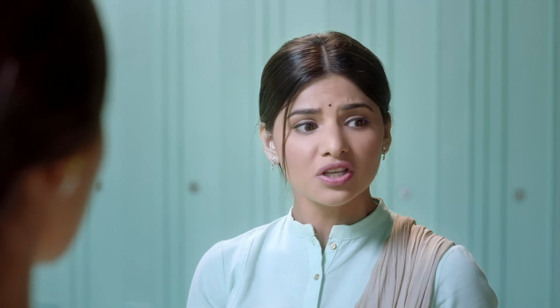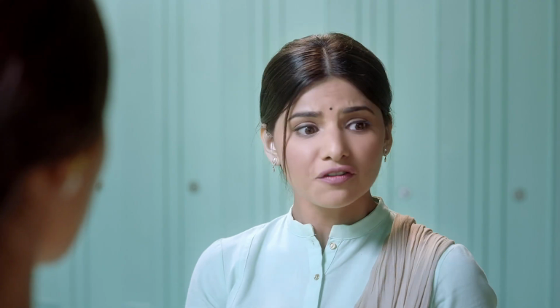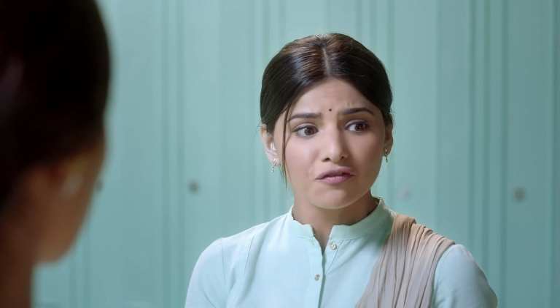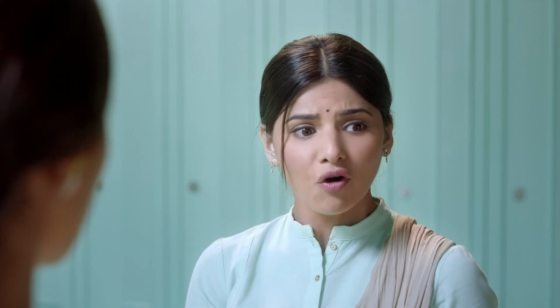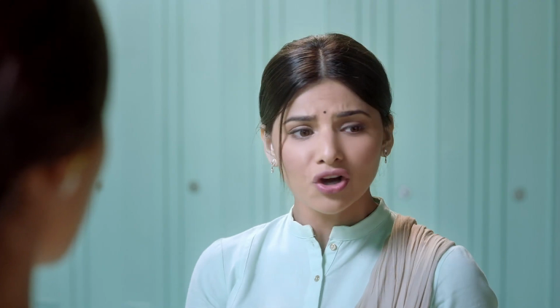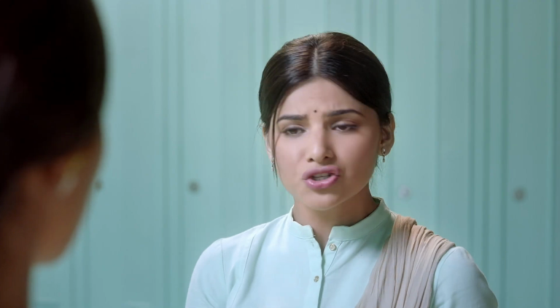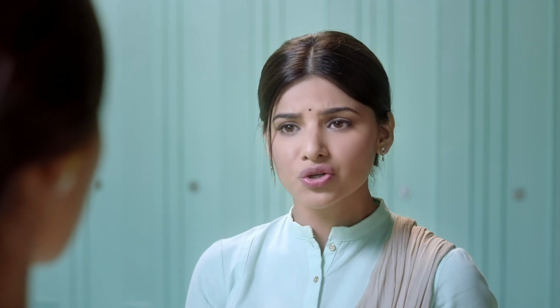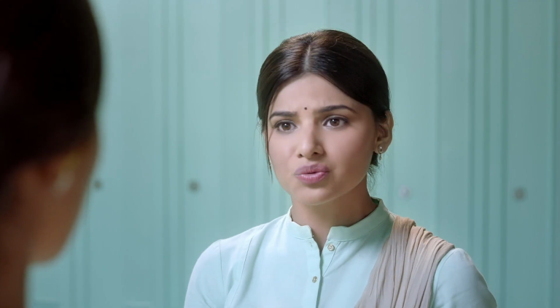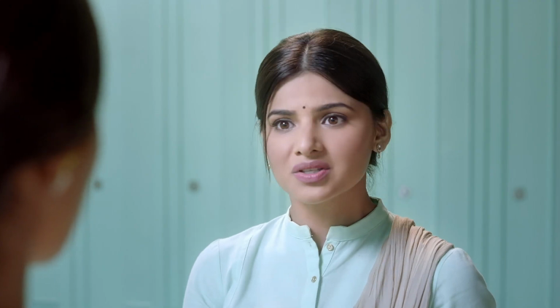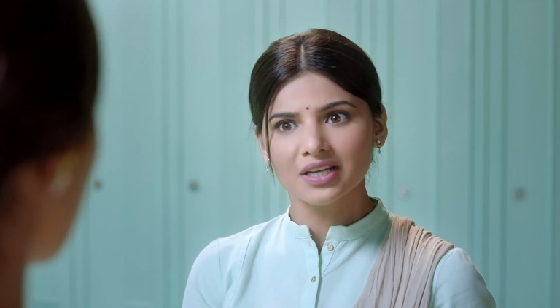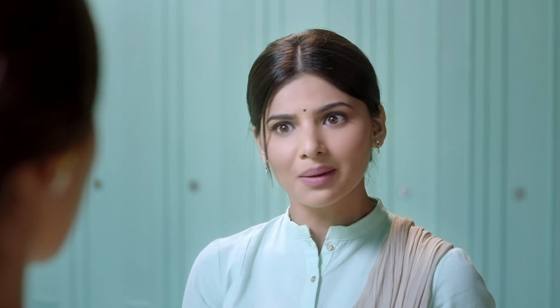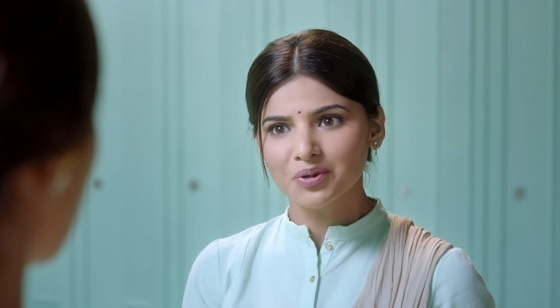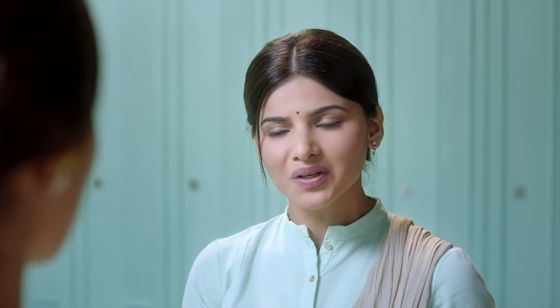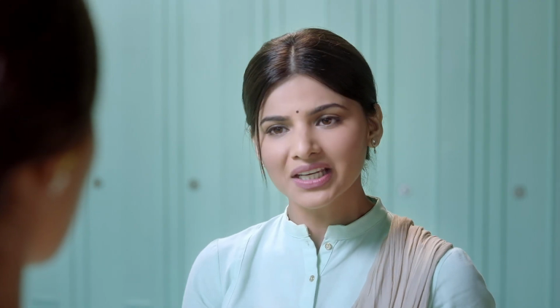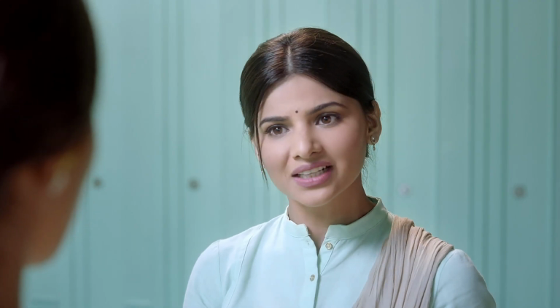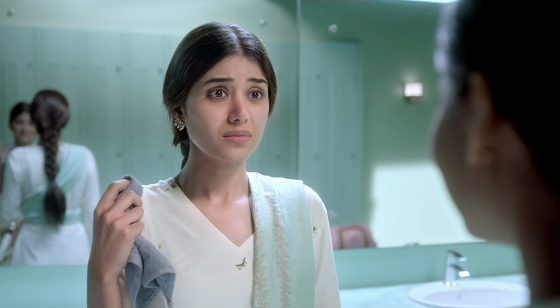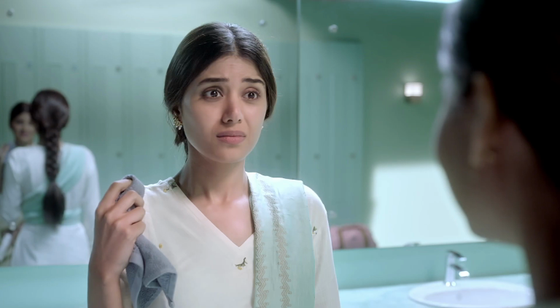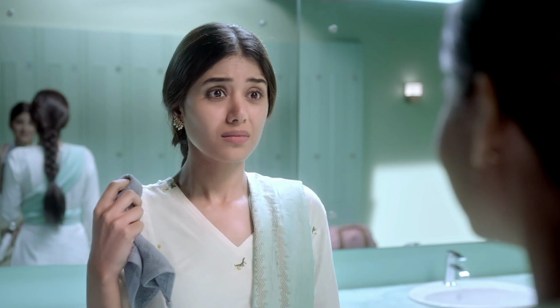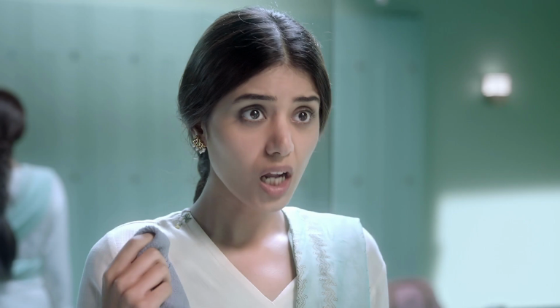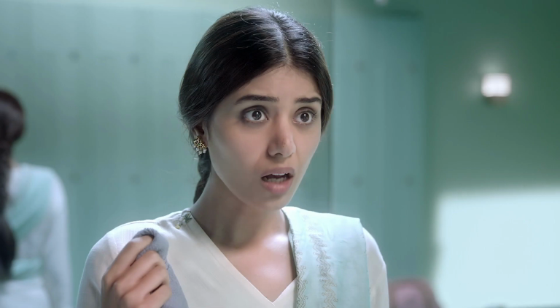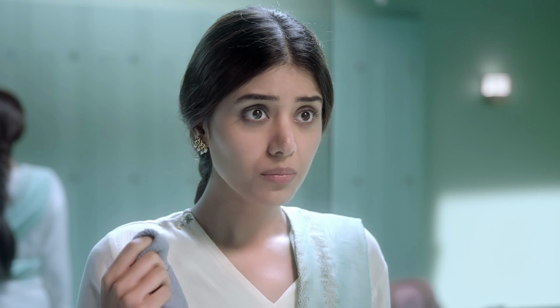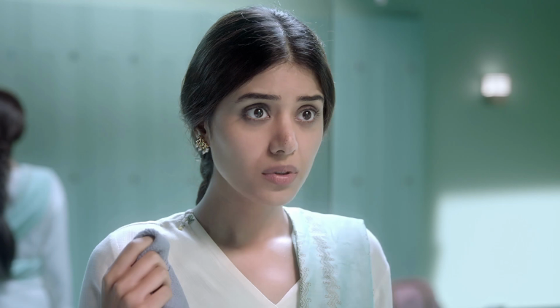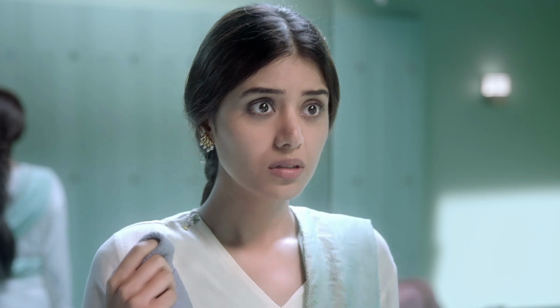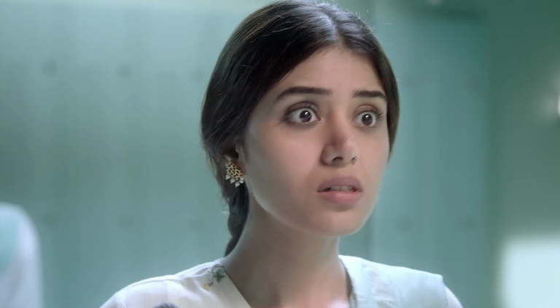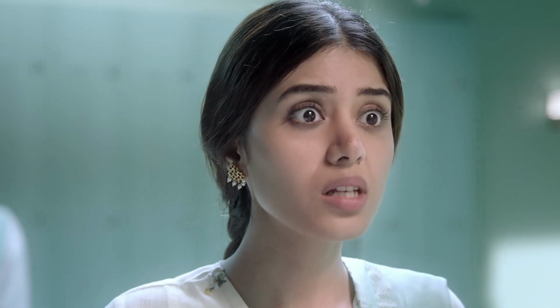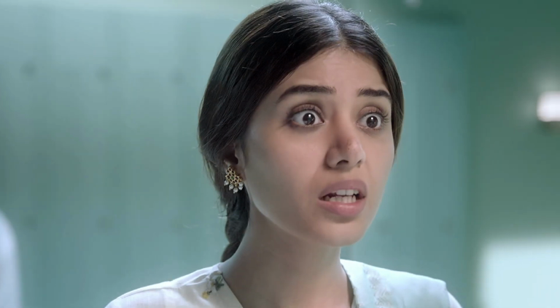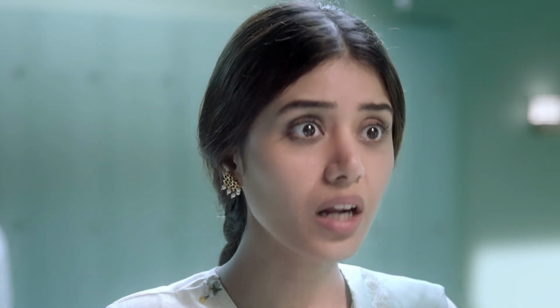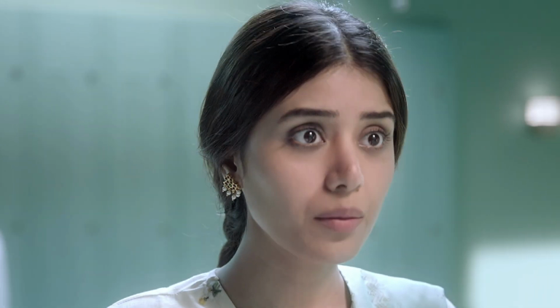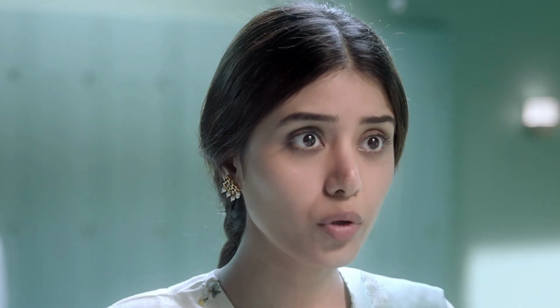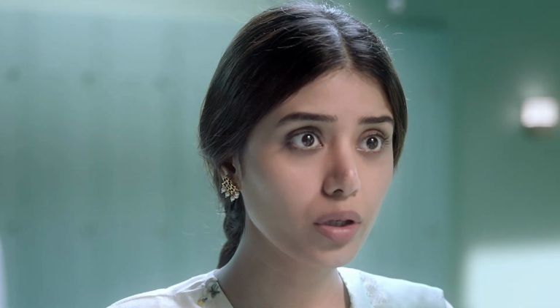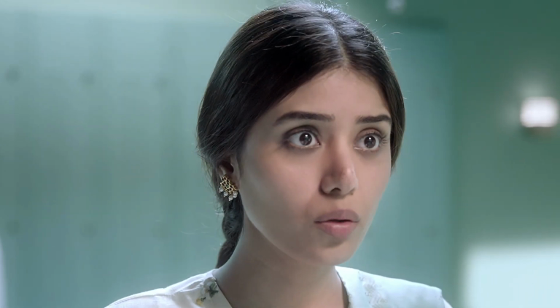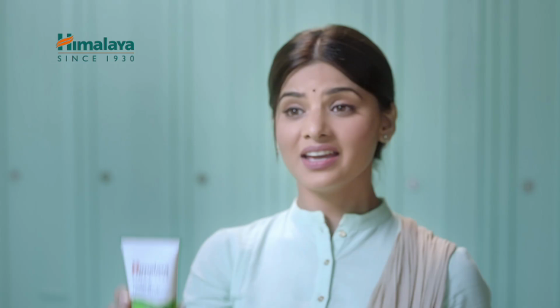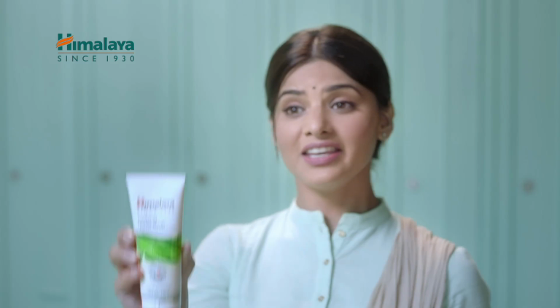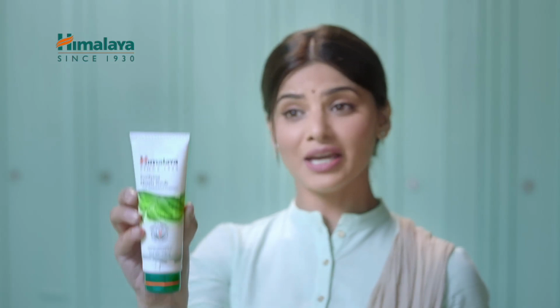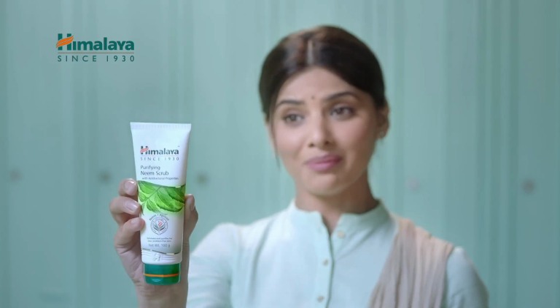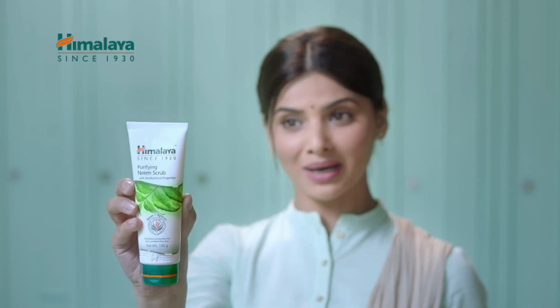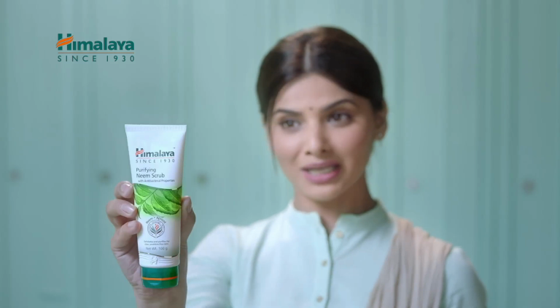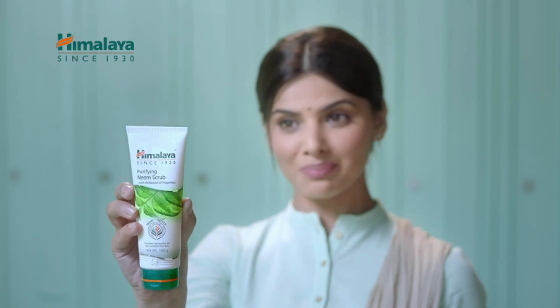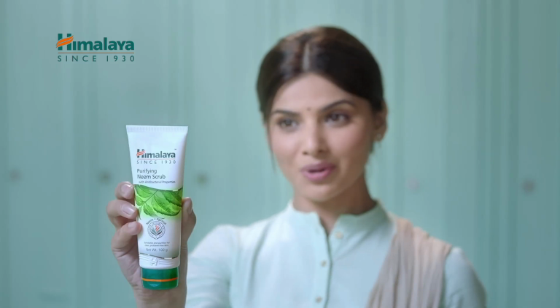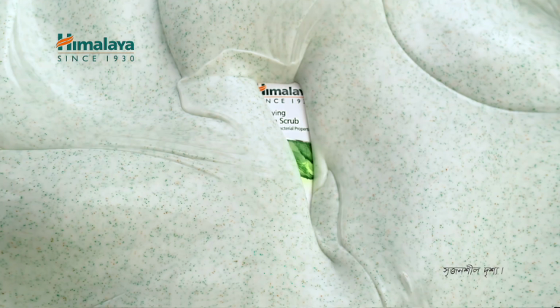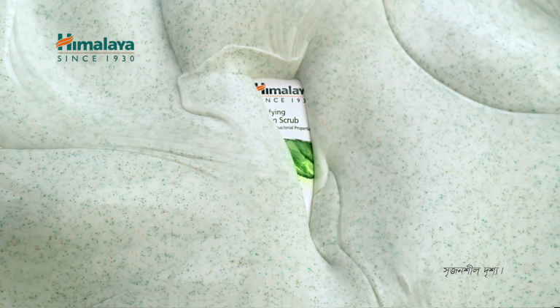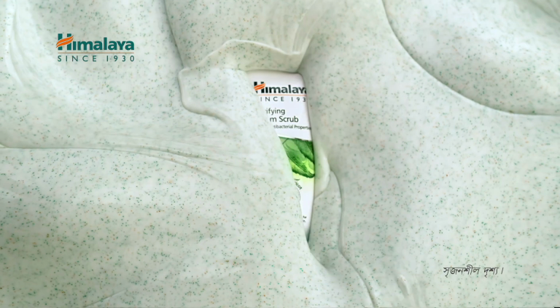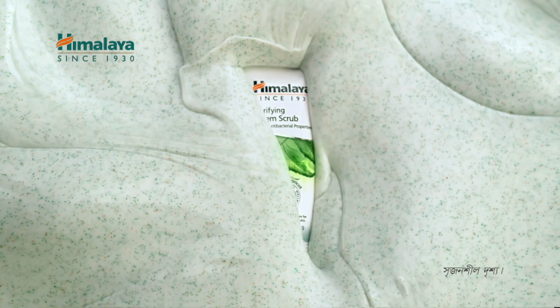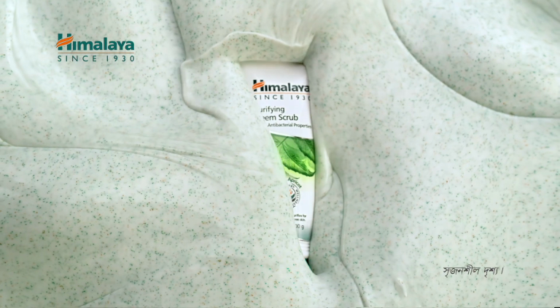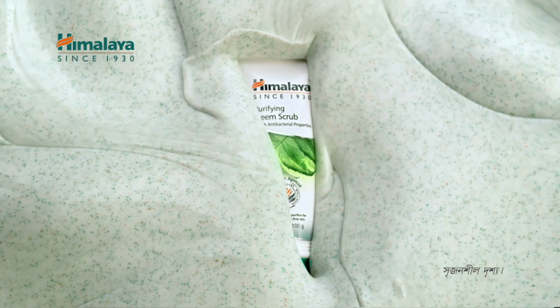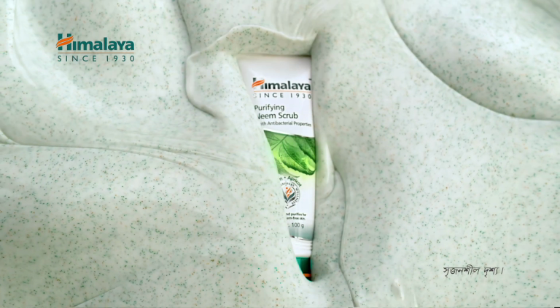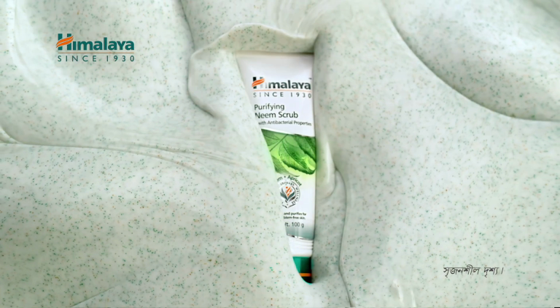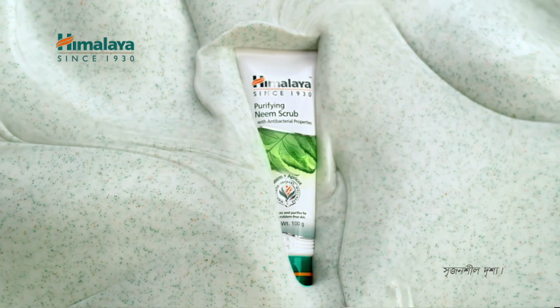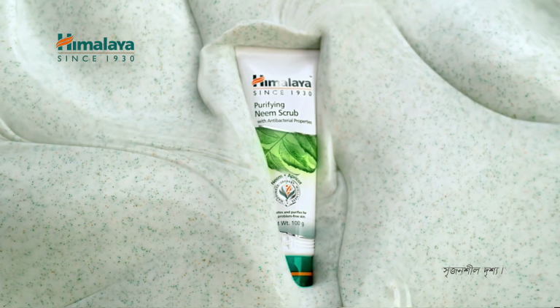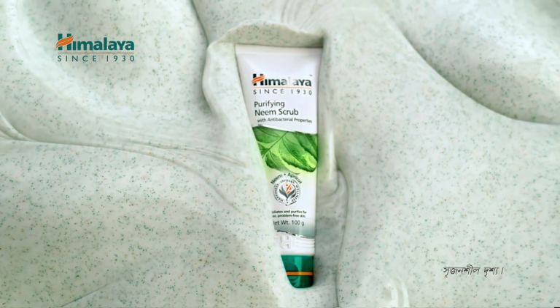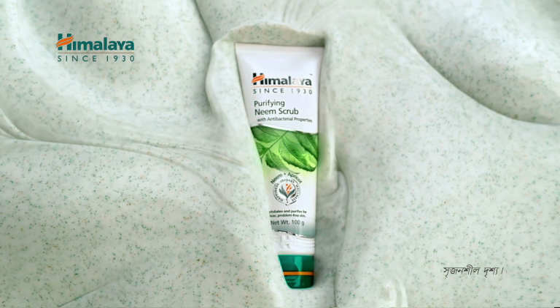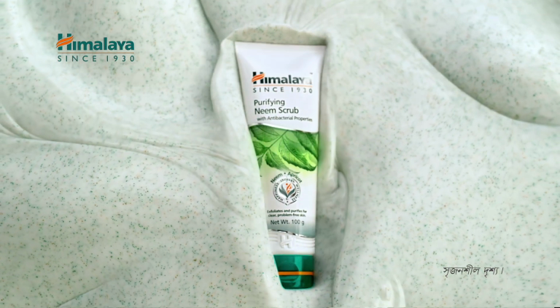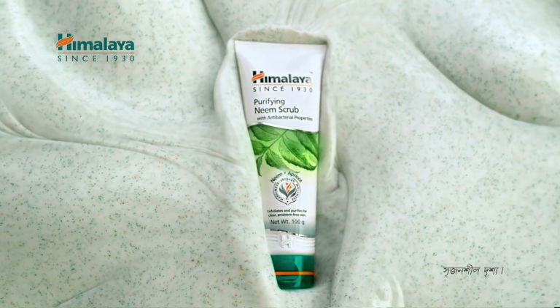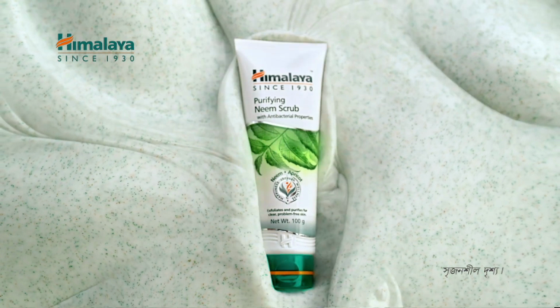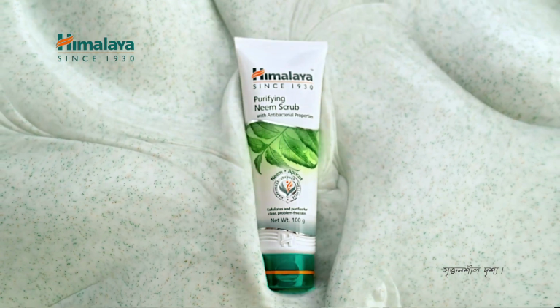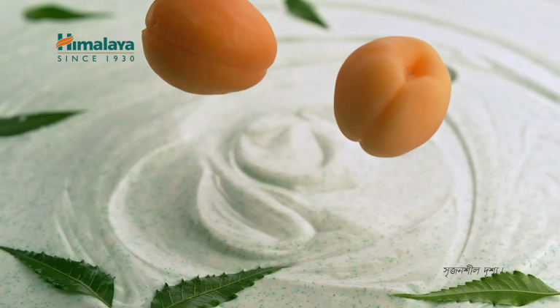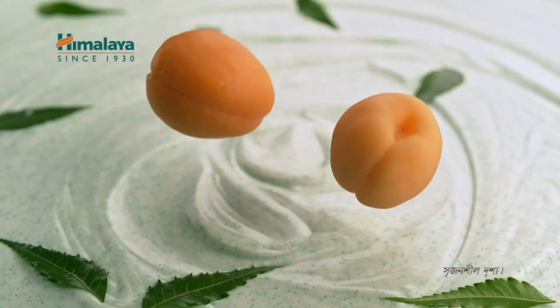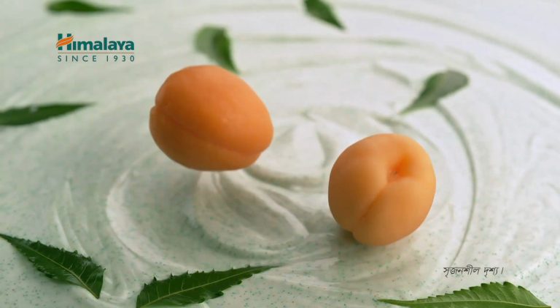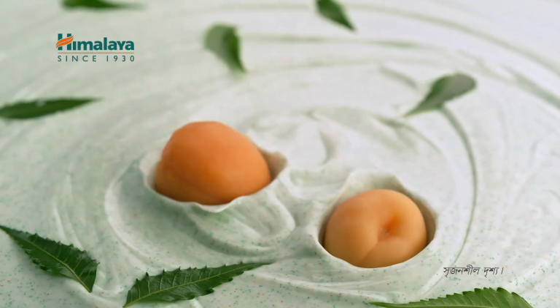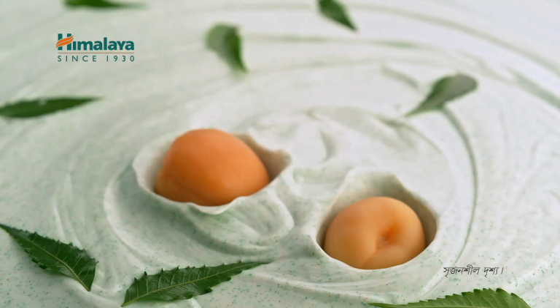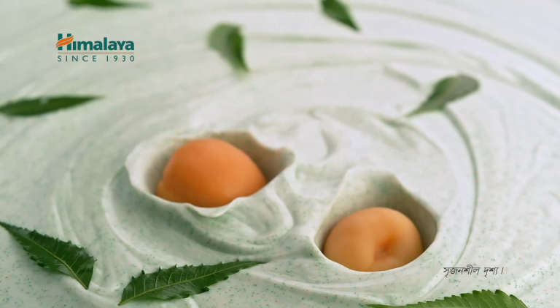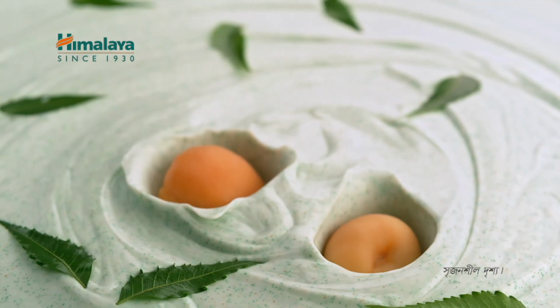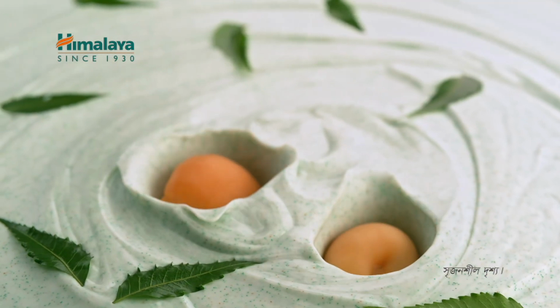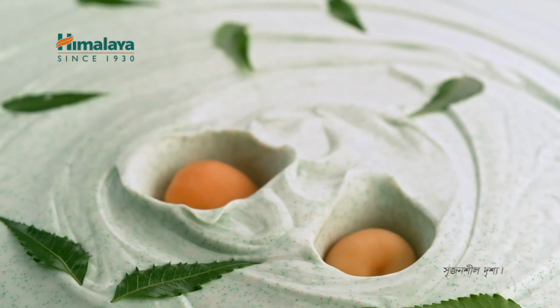What do you want to wash? Scrub? Do you want to get clean skin? This is the Purifying Neem Scrub. This is the Apricot Granules.